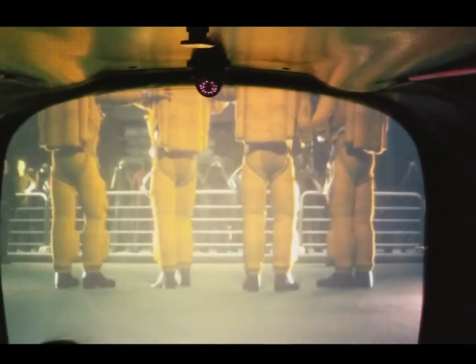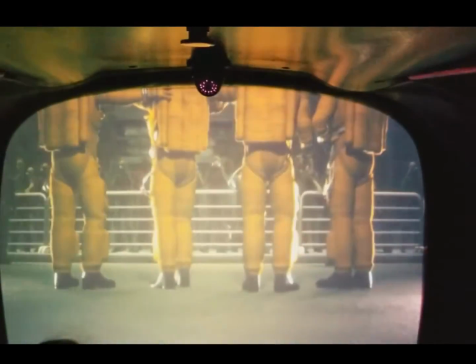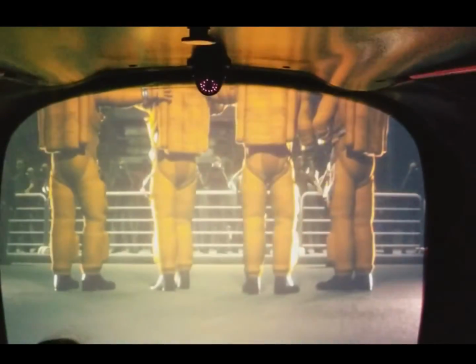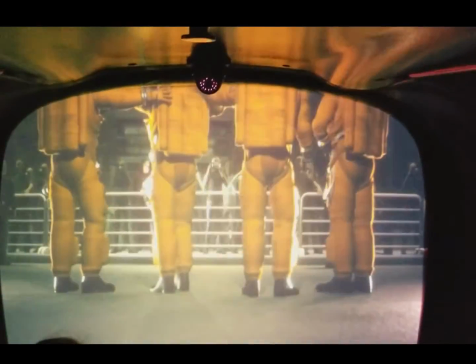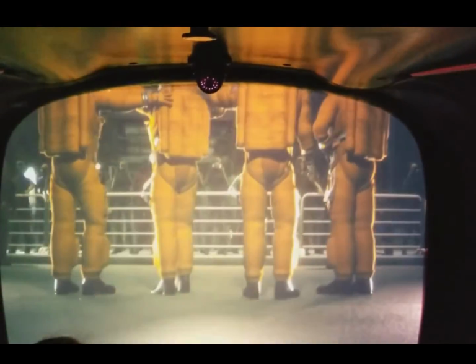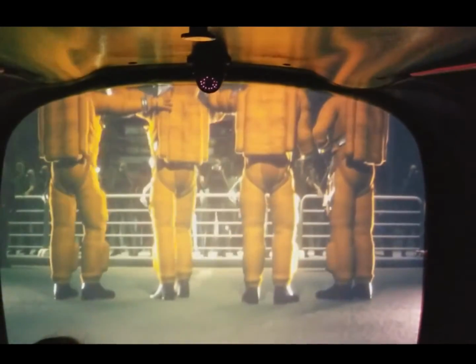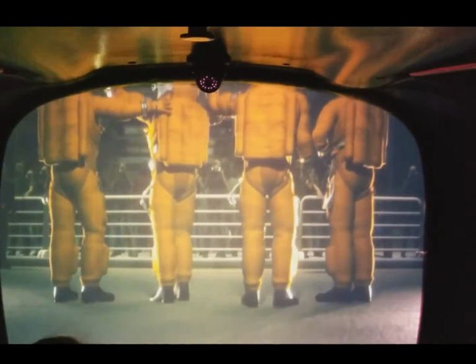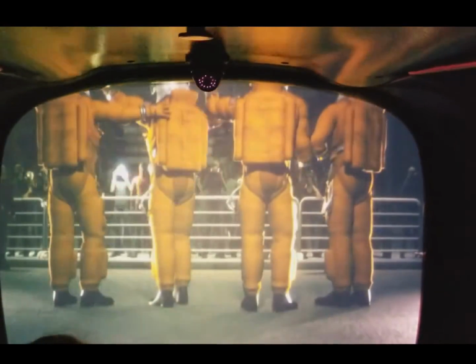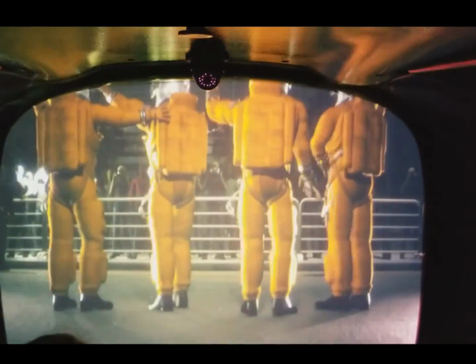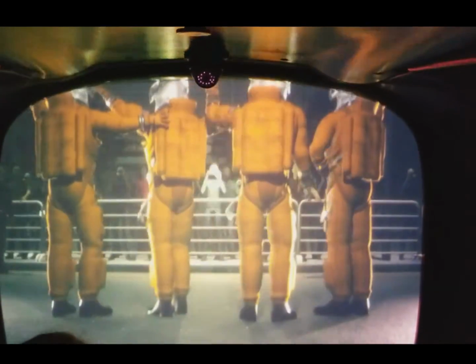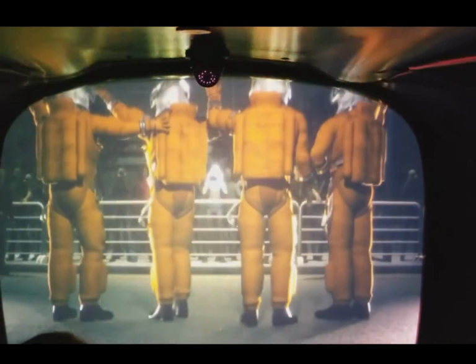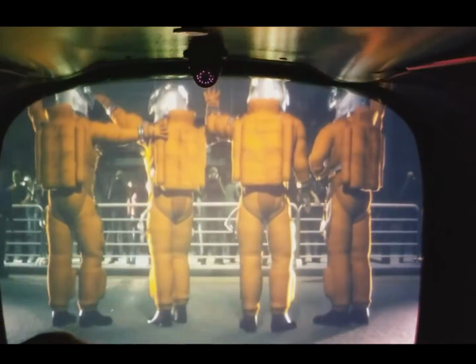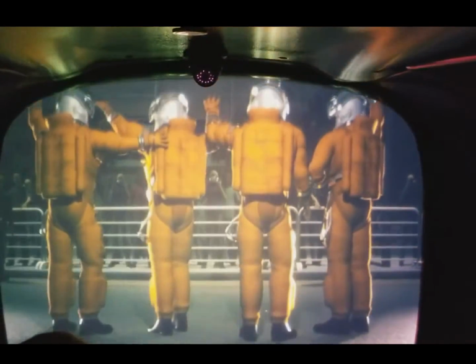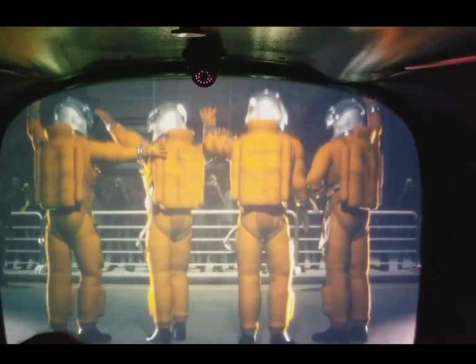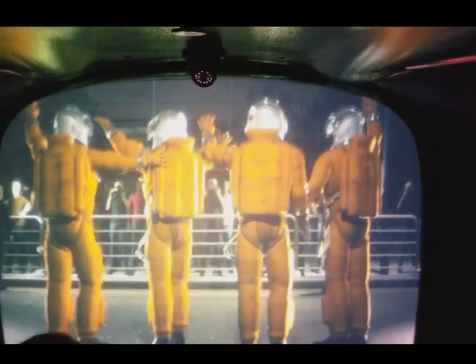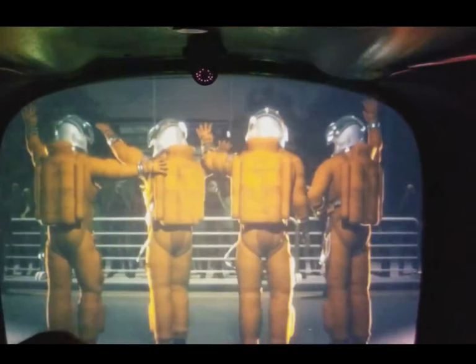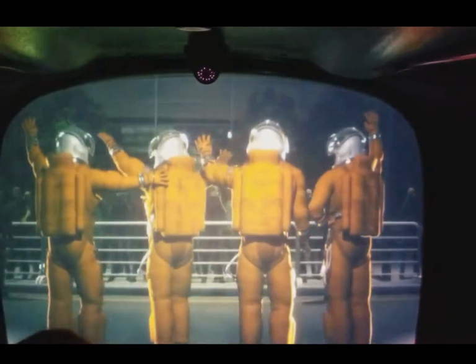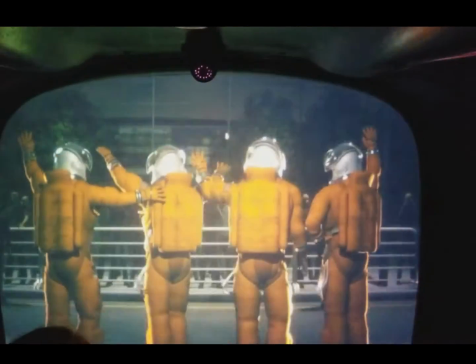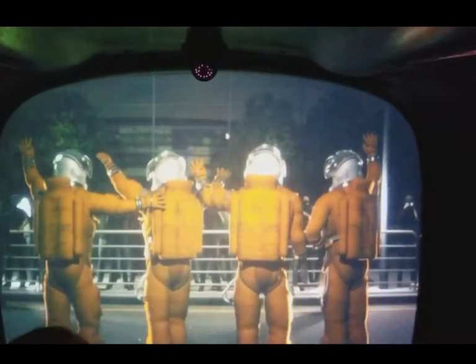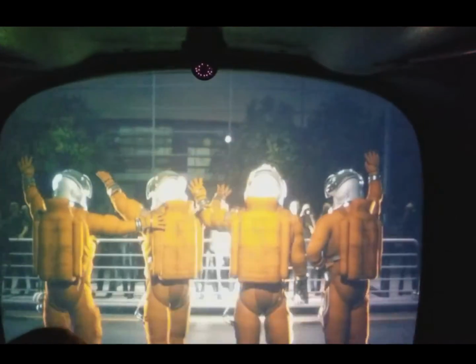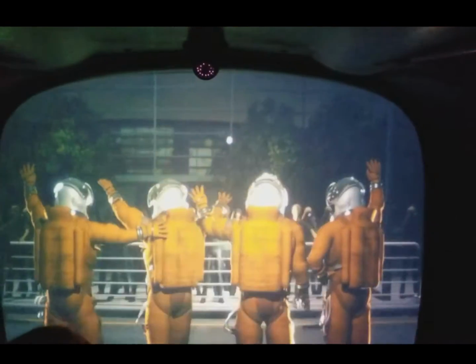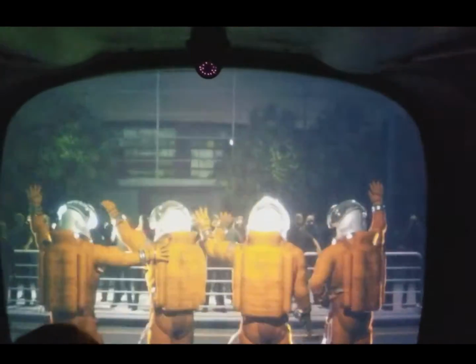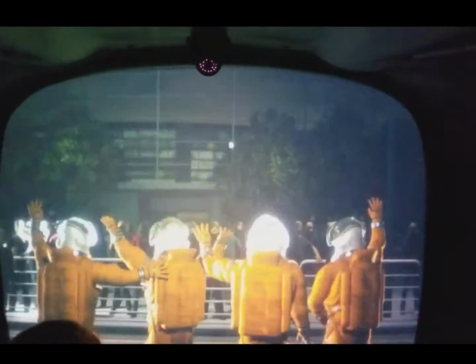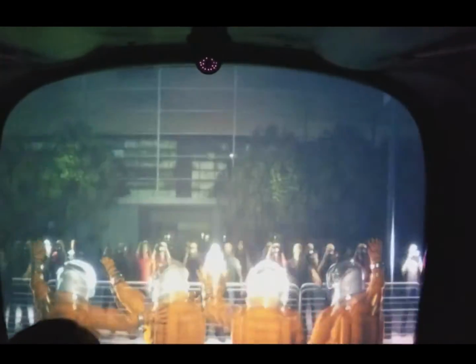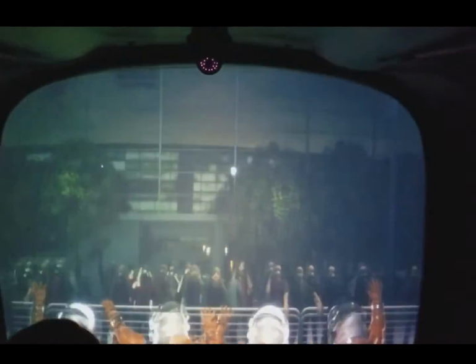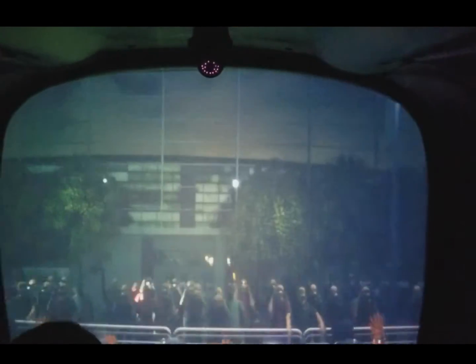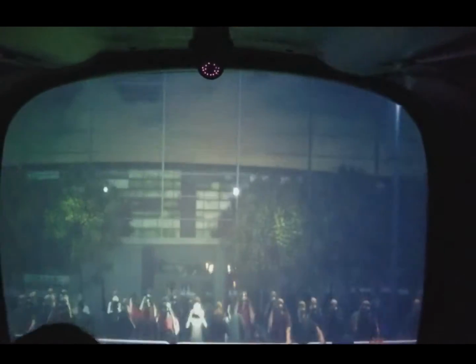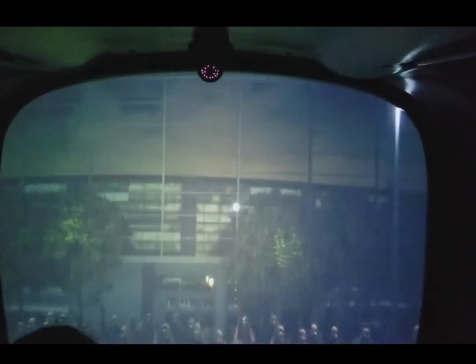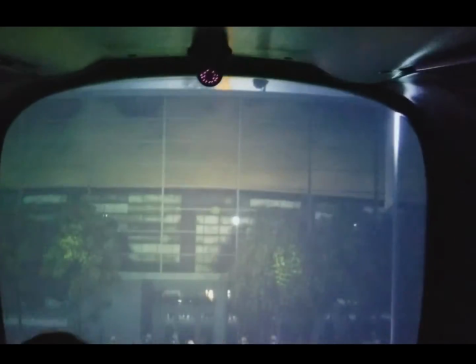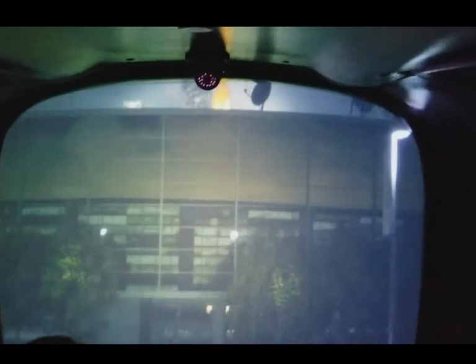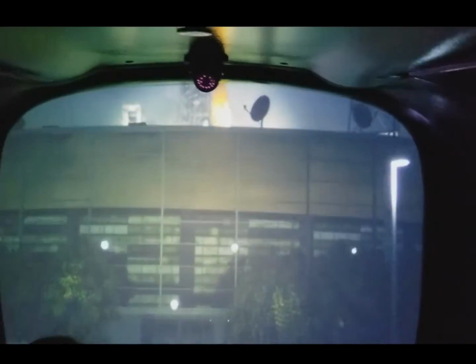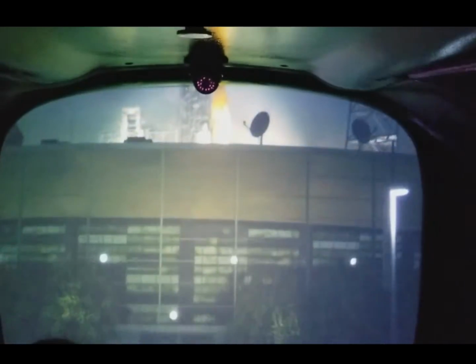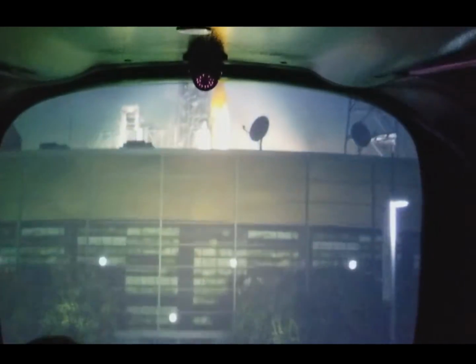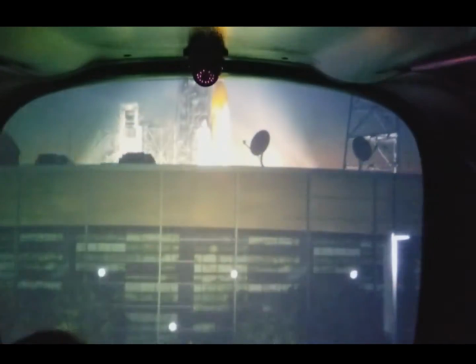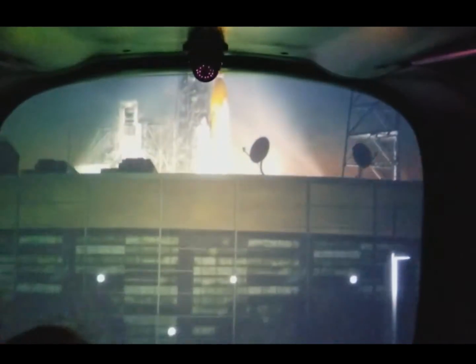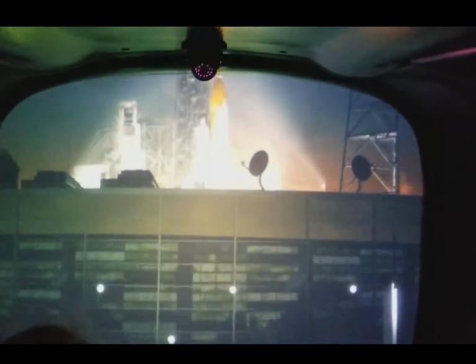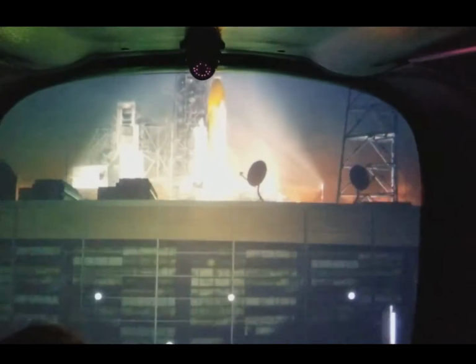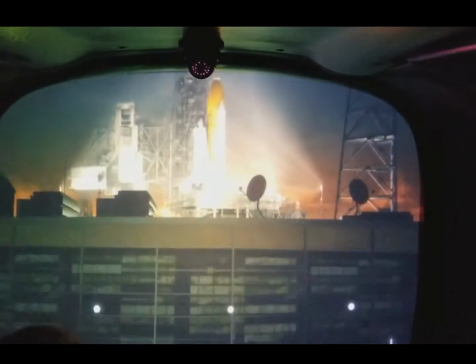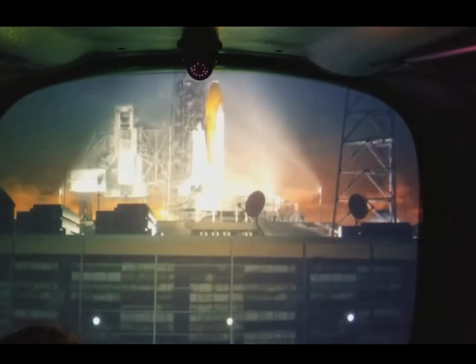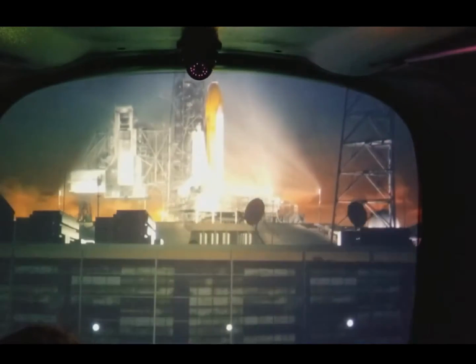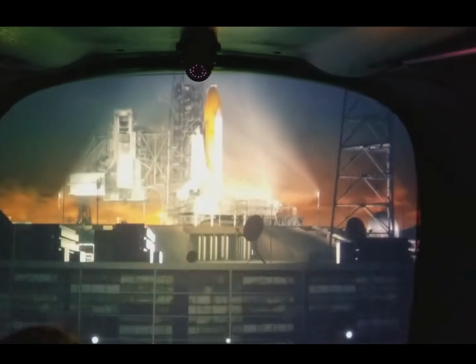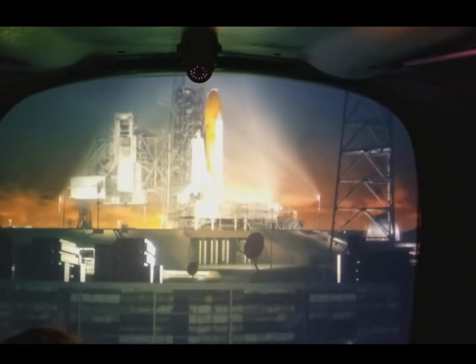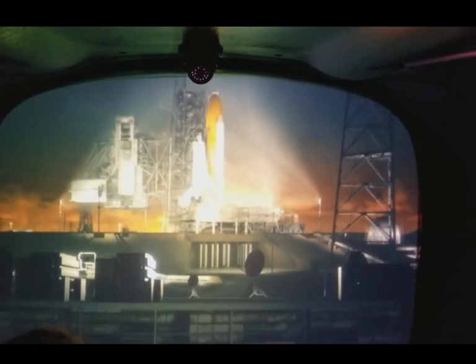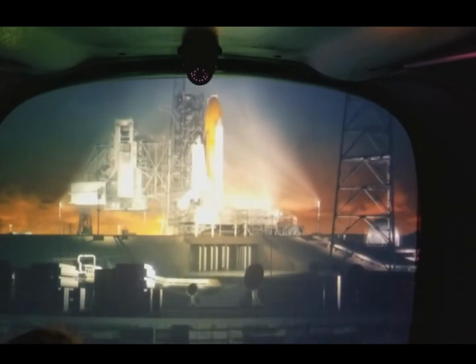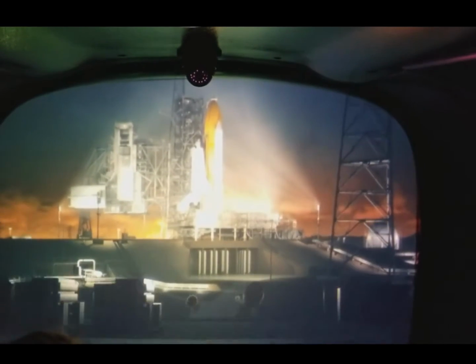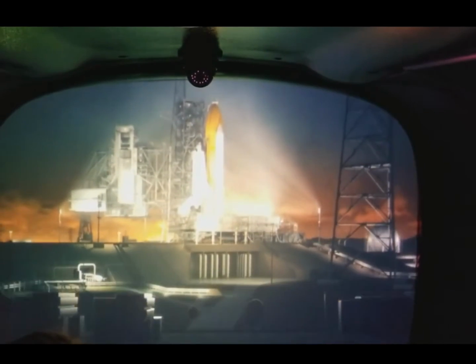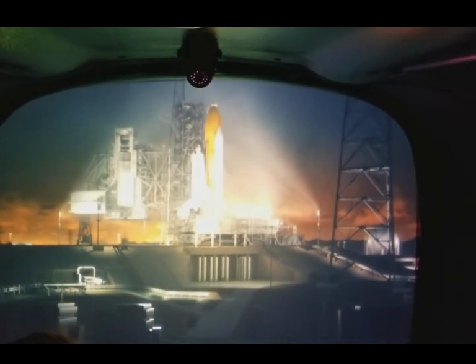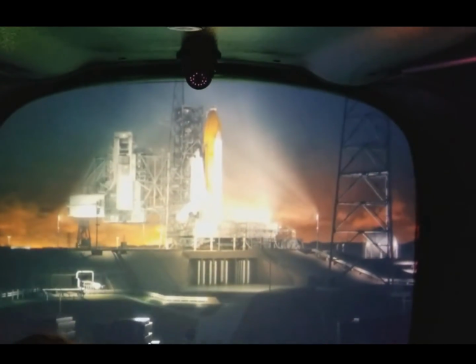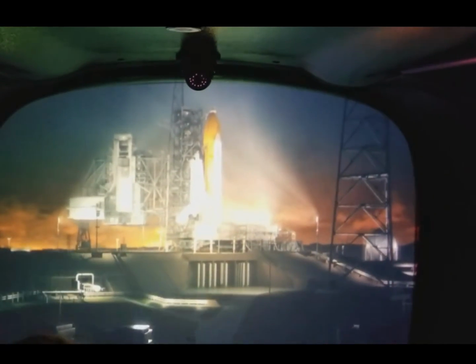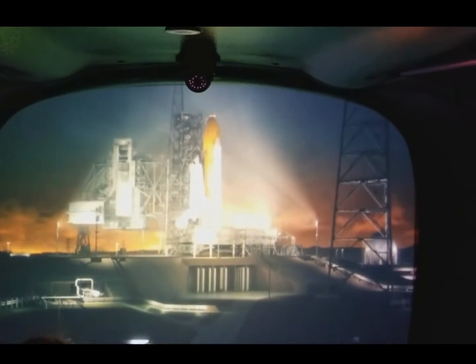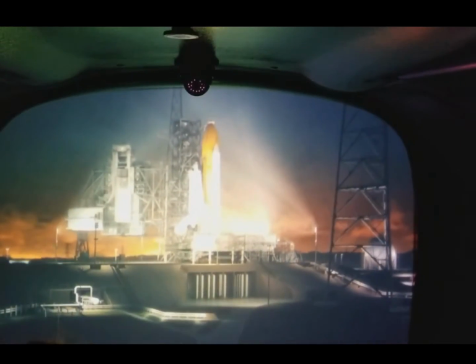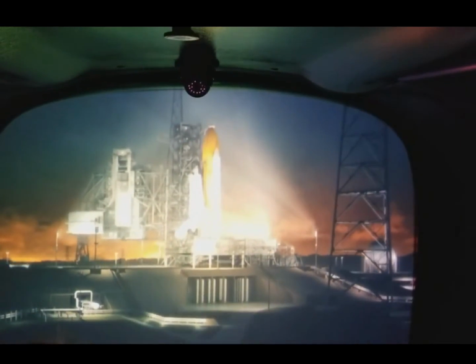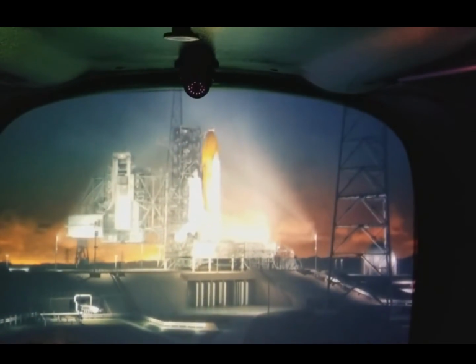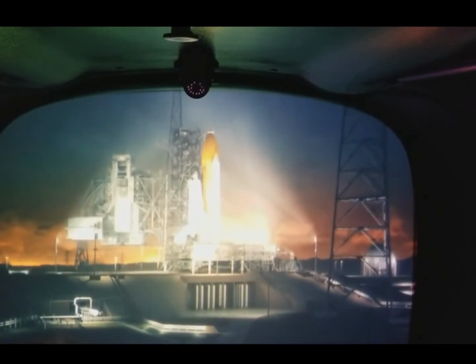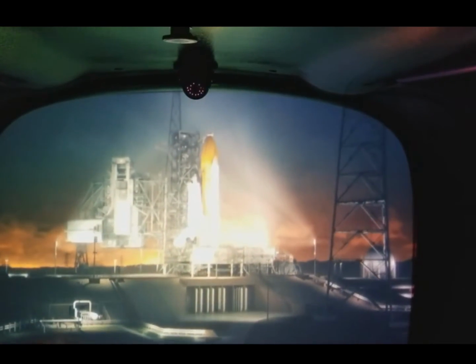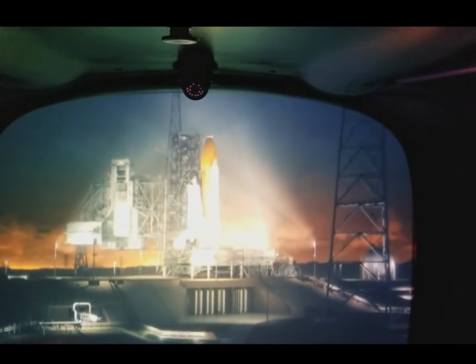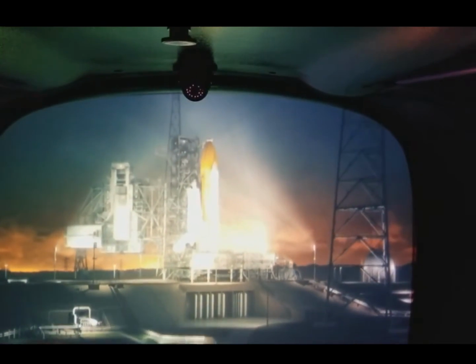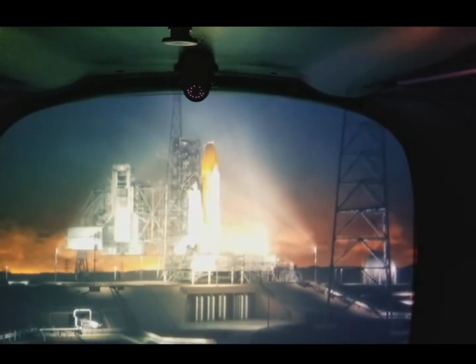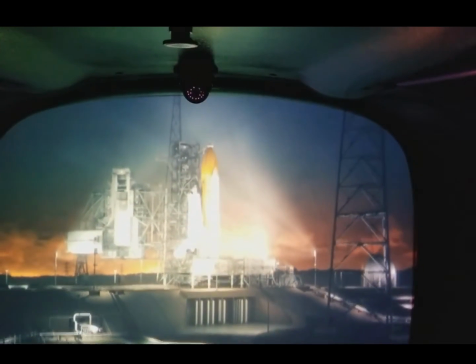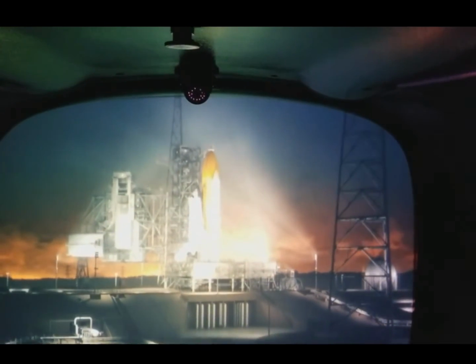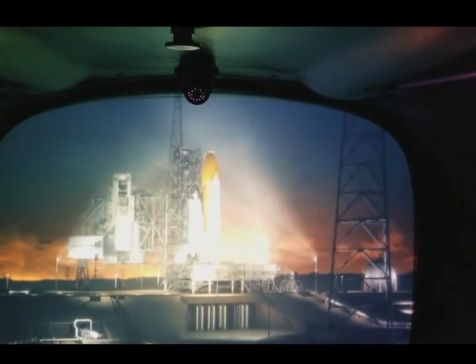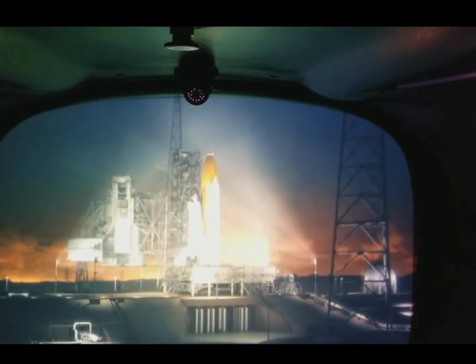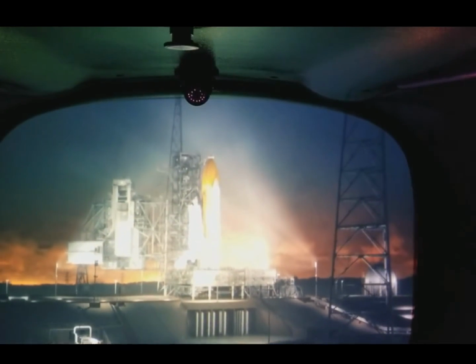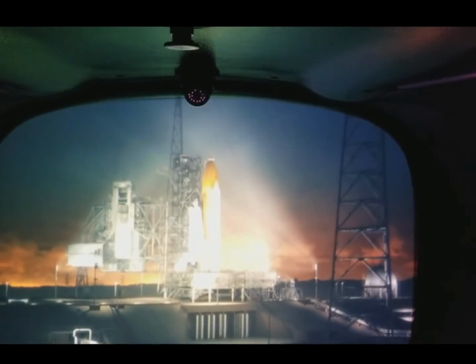A new era of exploration in orbit was created with the Space Shuttle. Come ride with the Shuttle Endeavour.